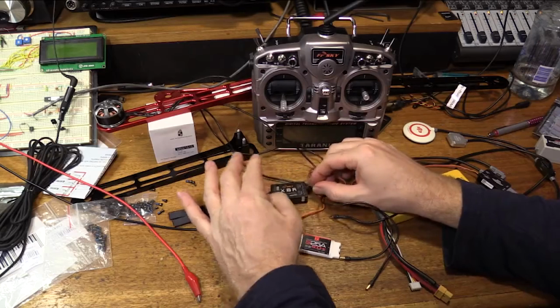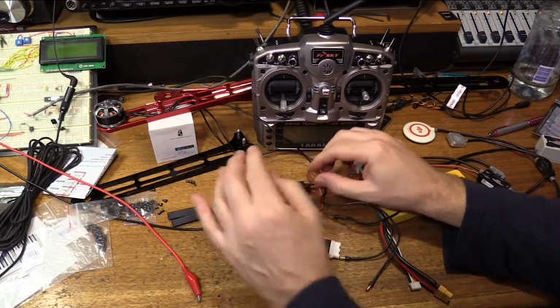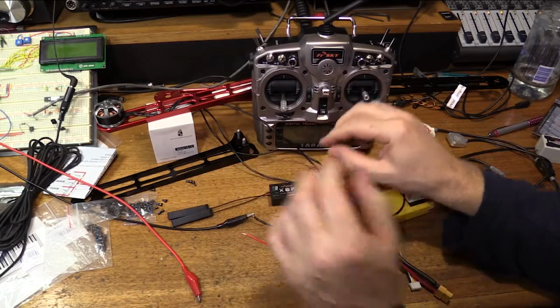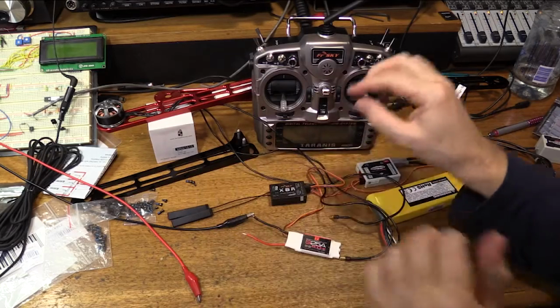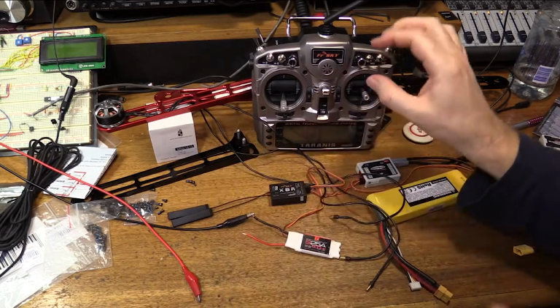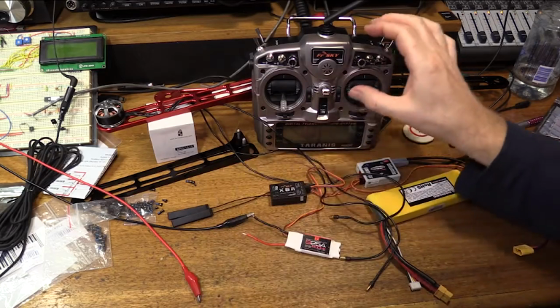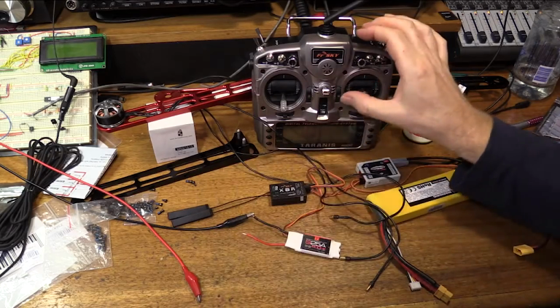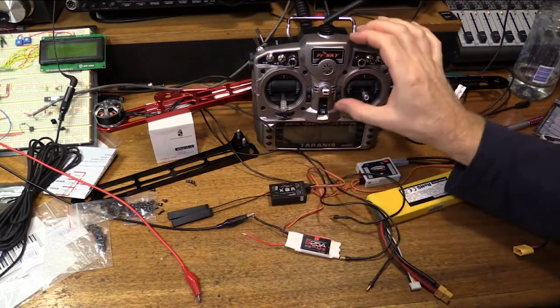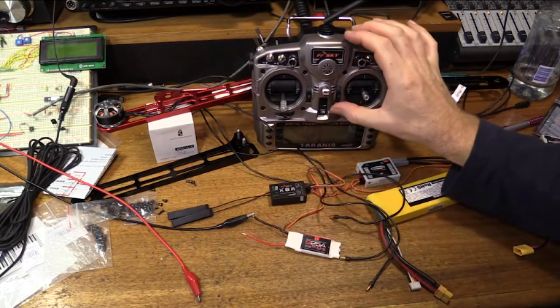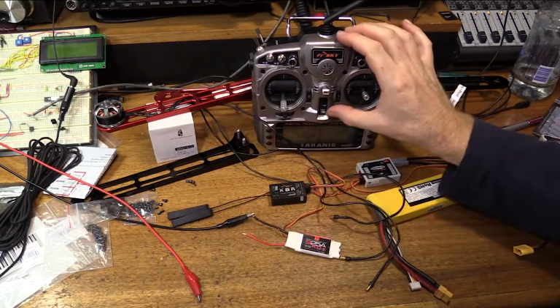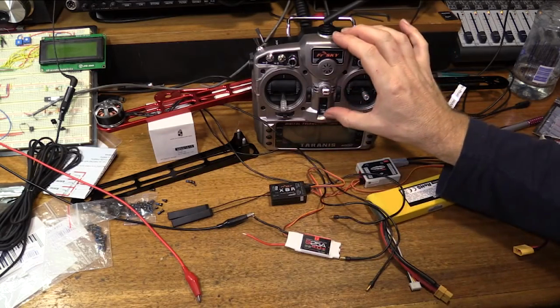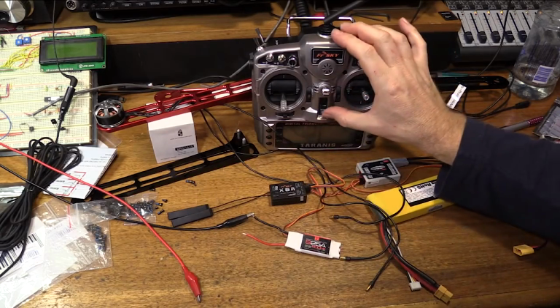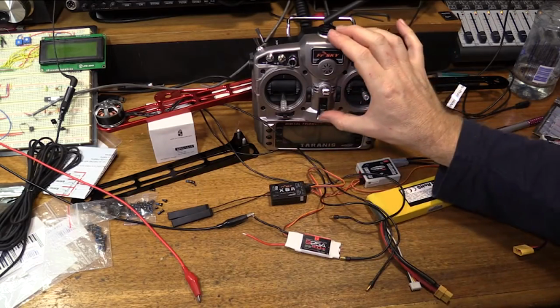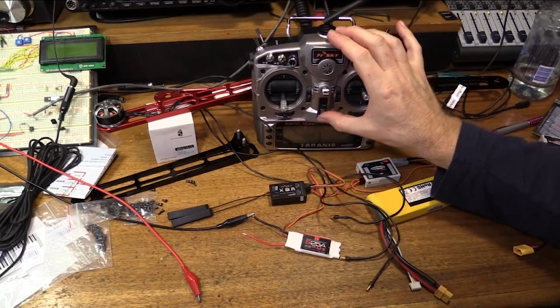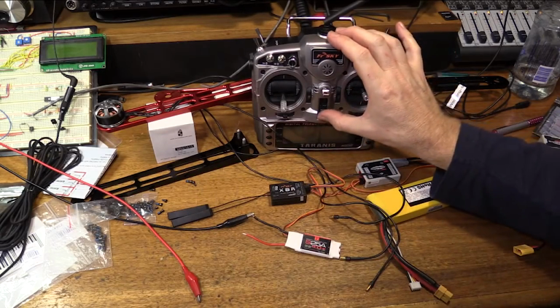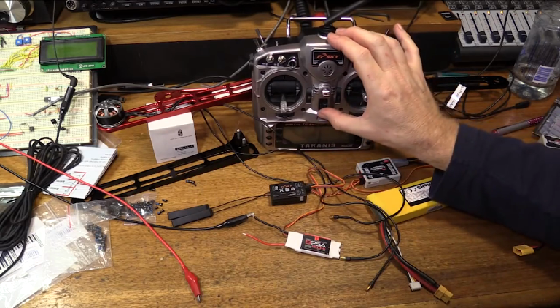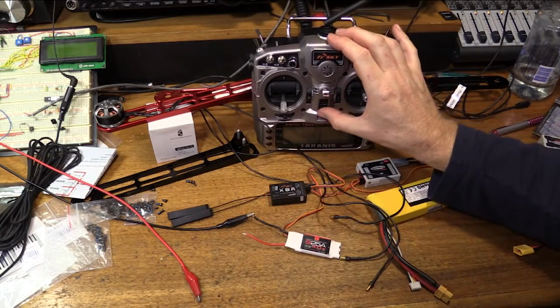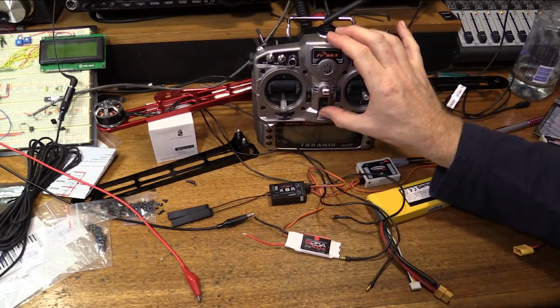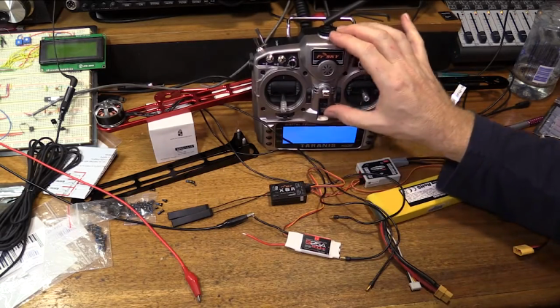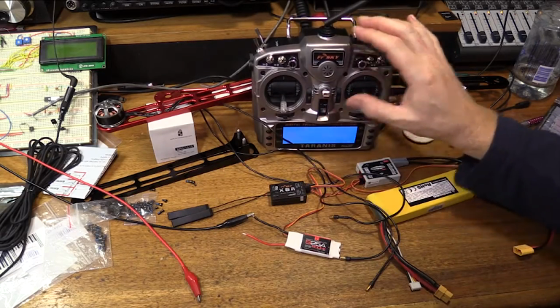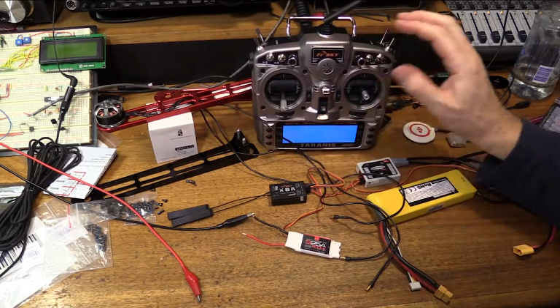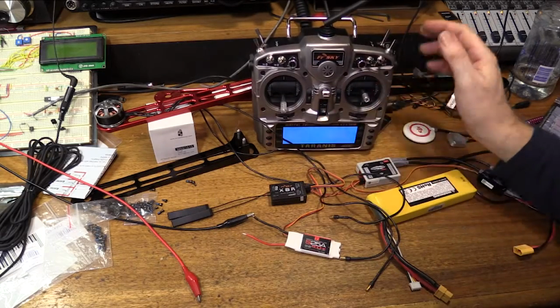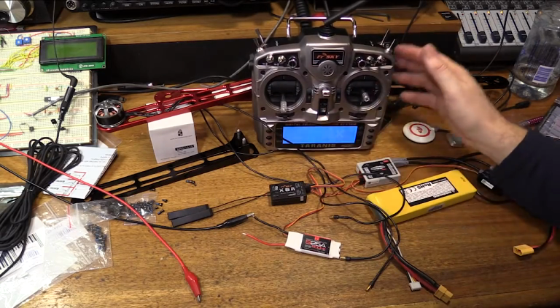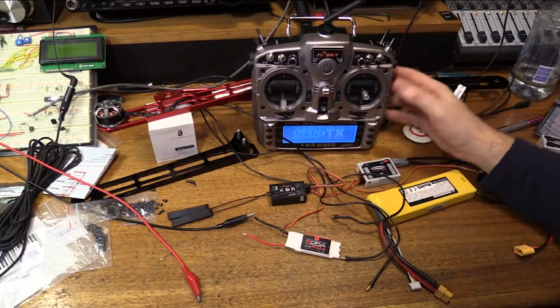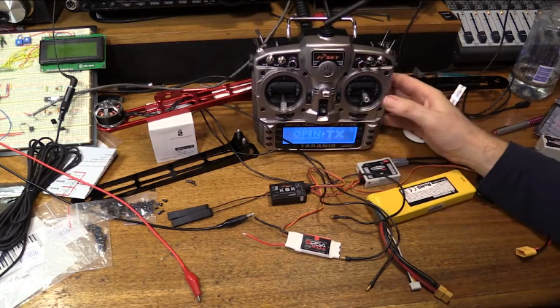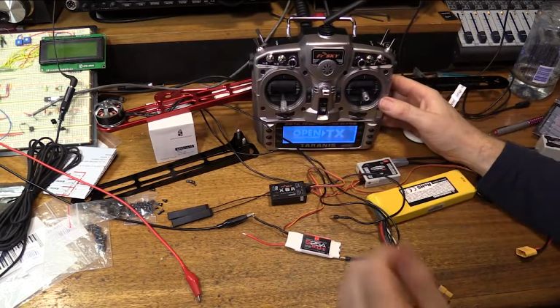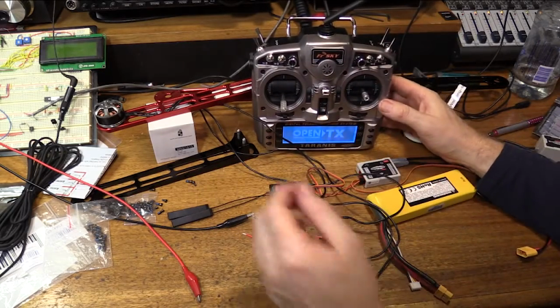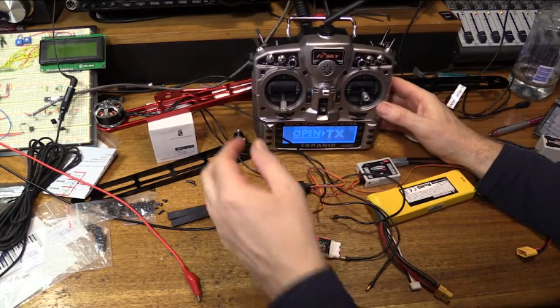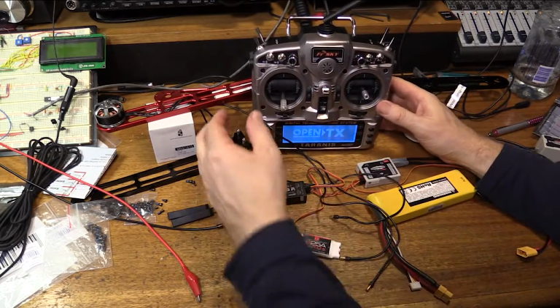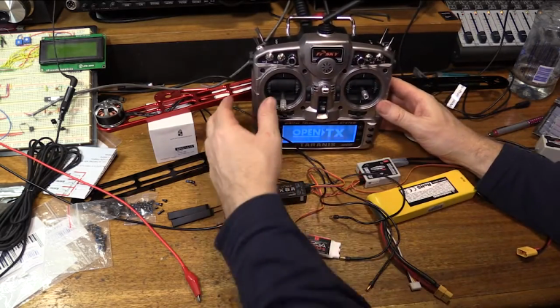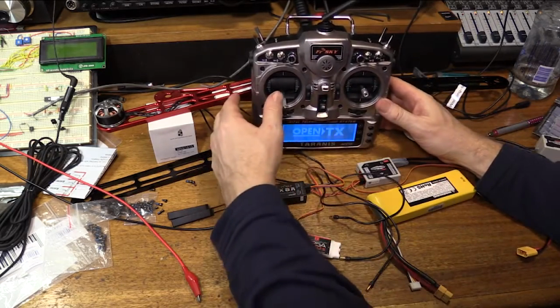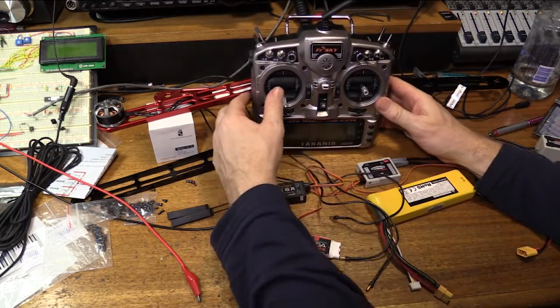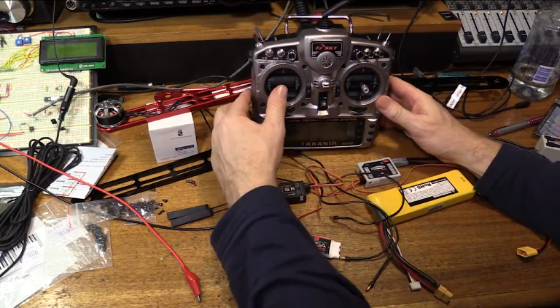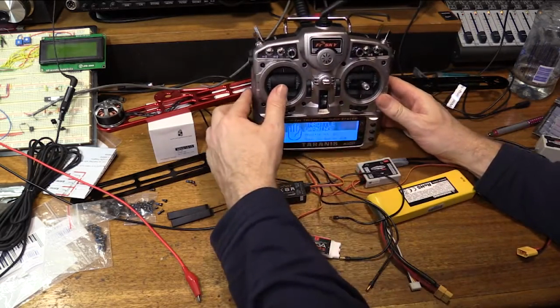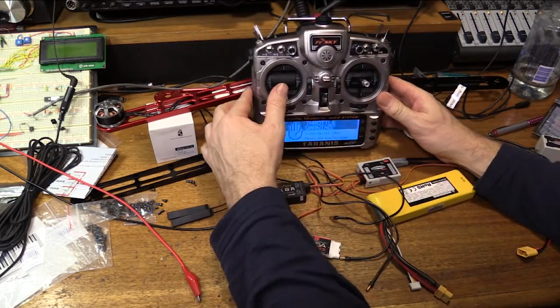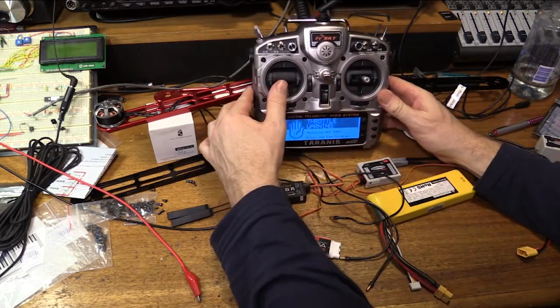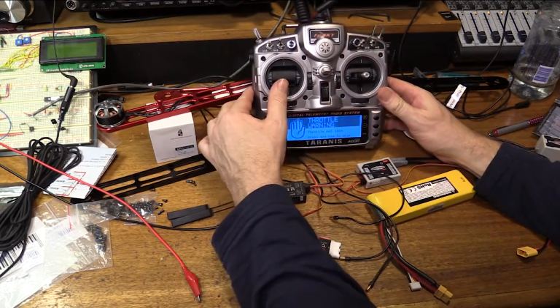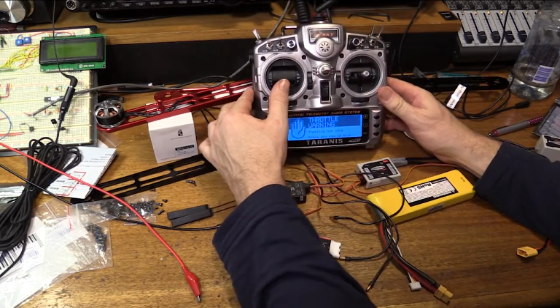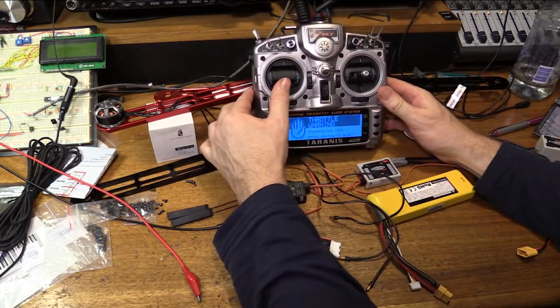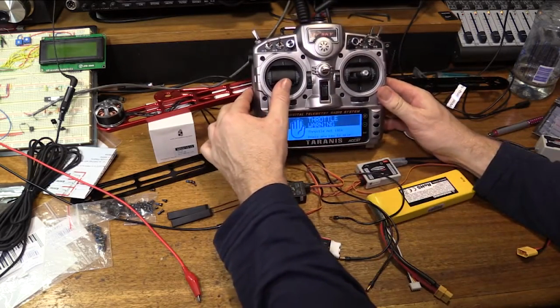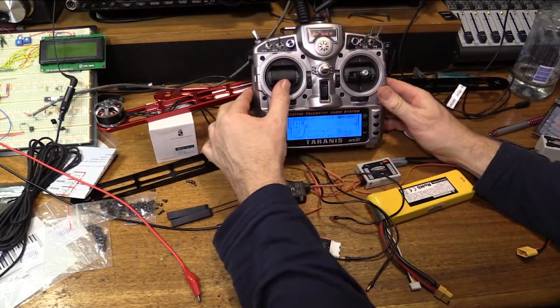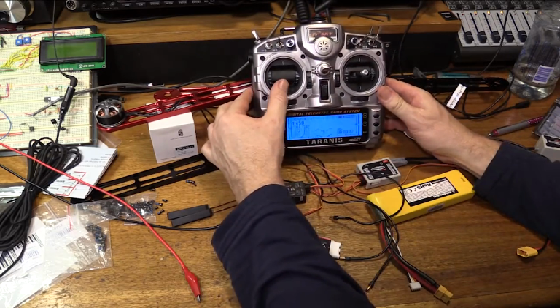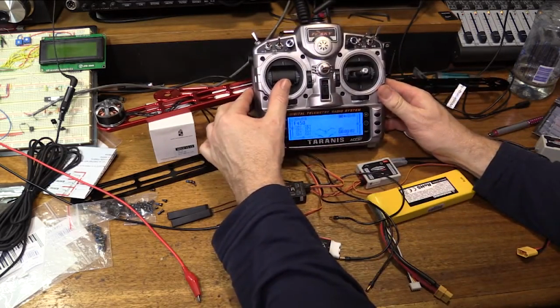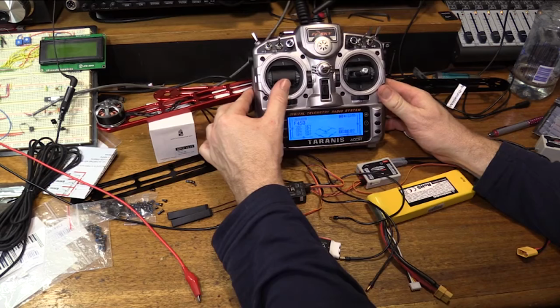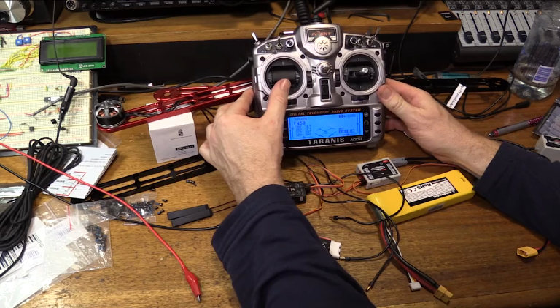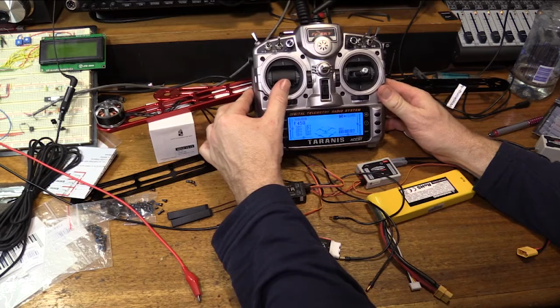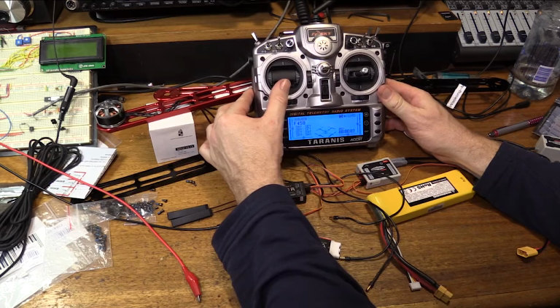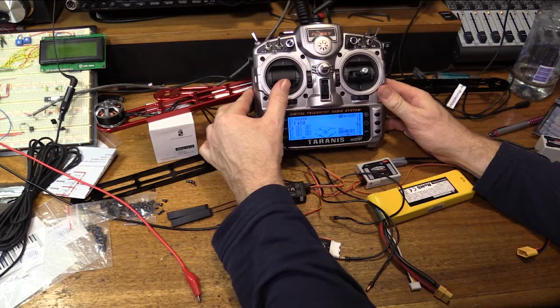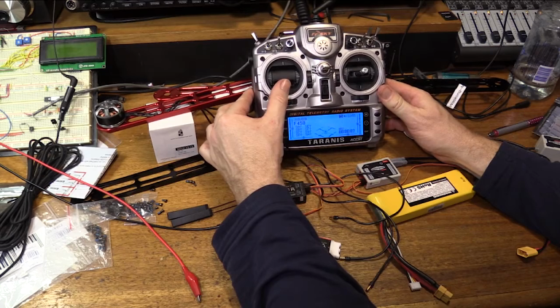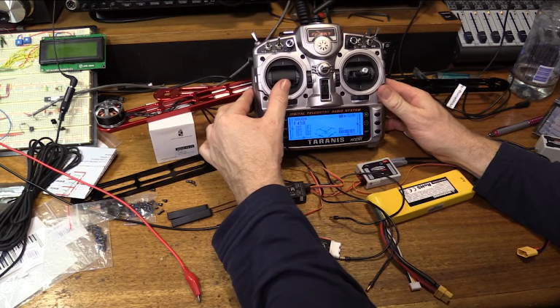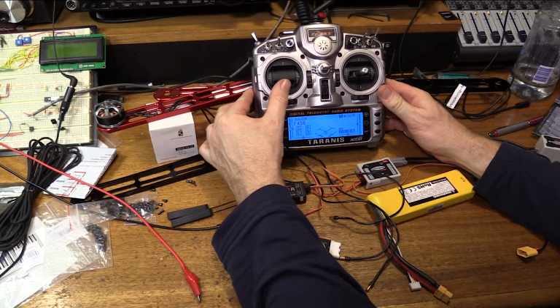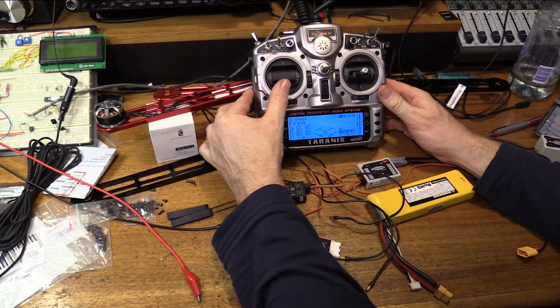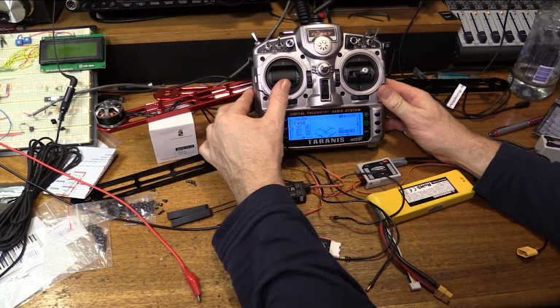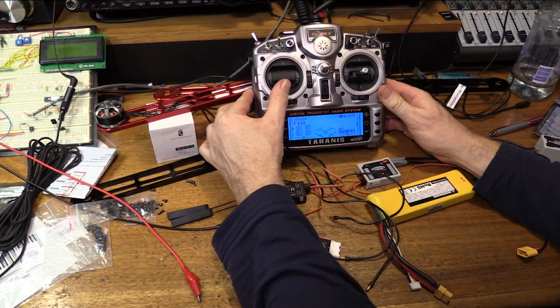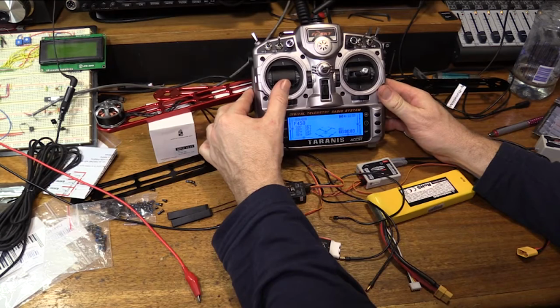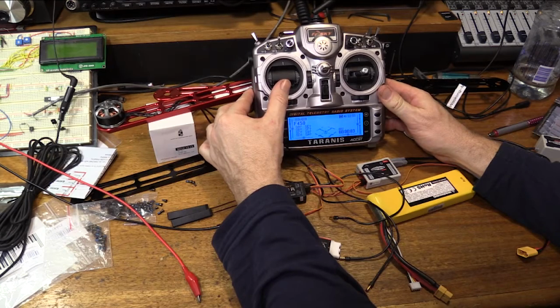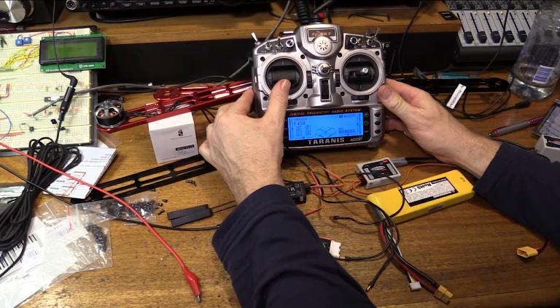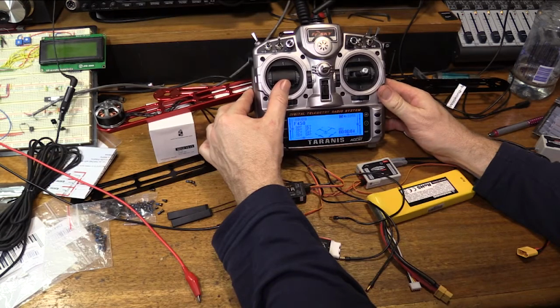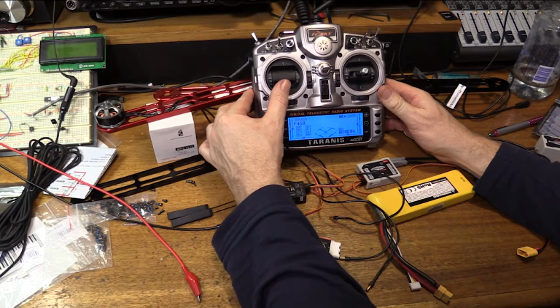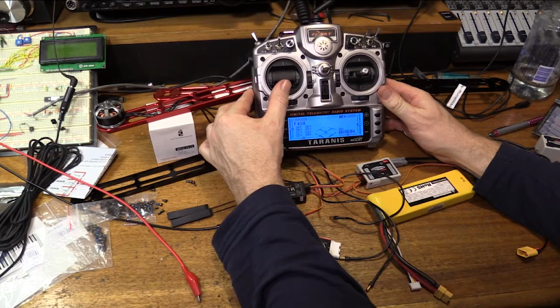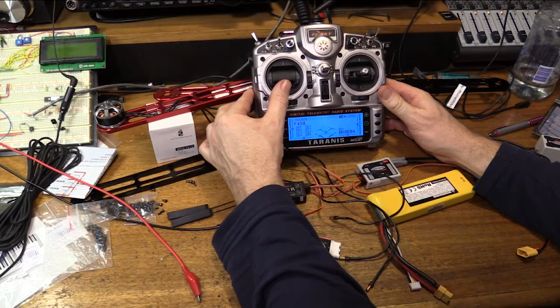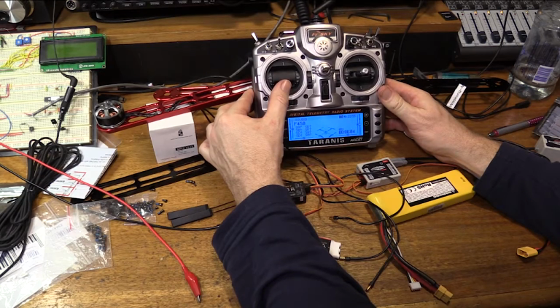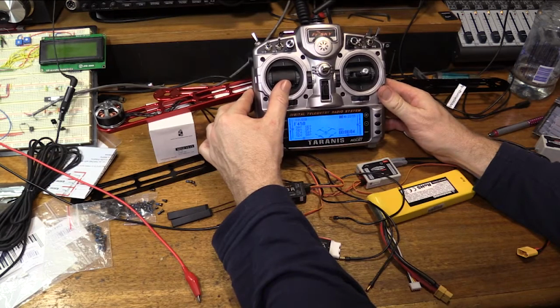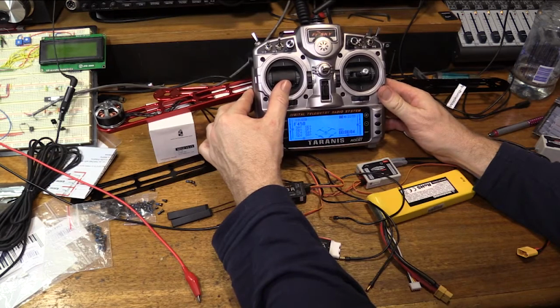I'm going to turn the radio on, which is the Trannus. Welcome to Trannus. Throttle warning. Fail safe off.